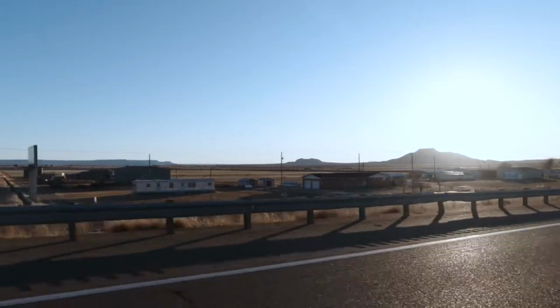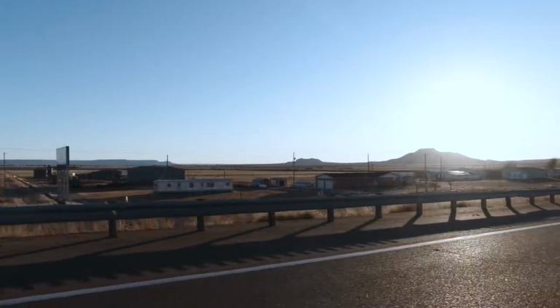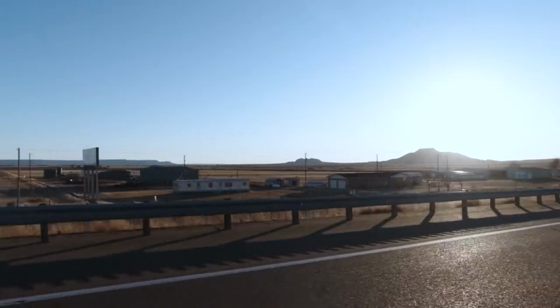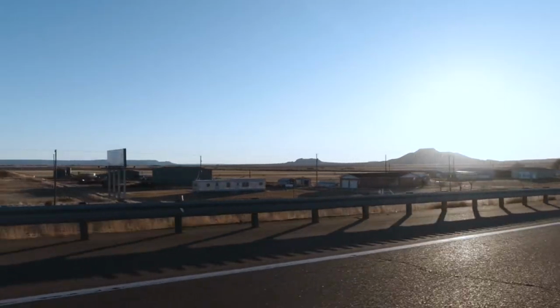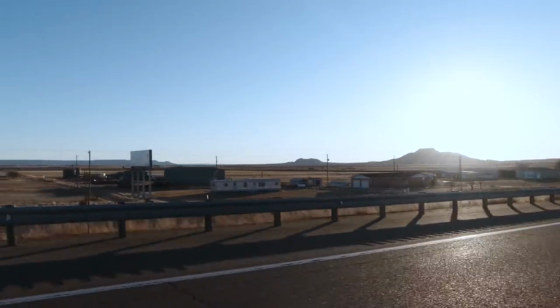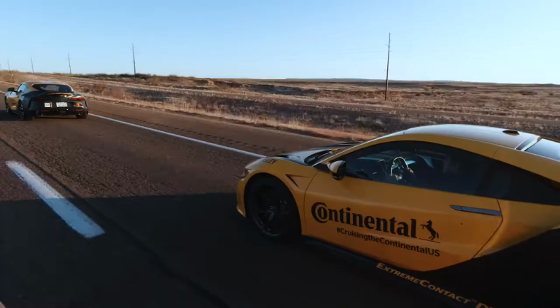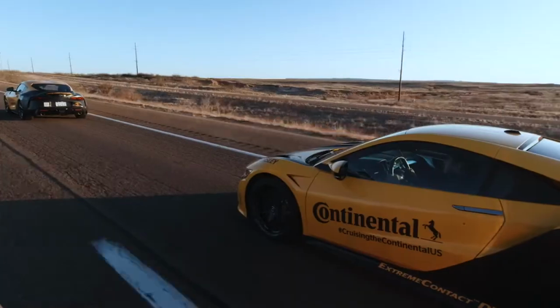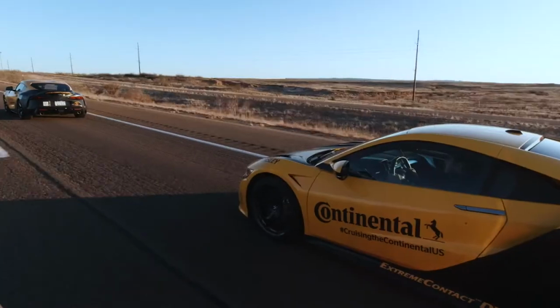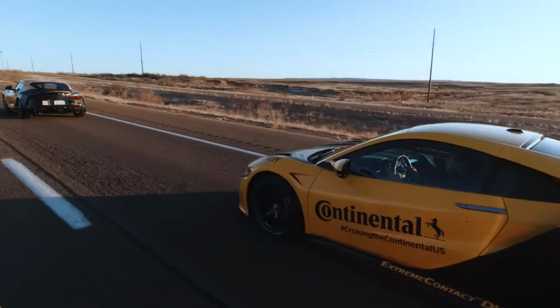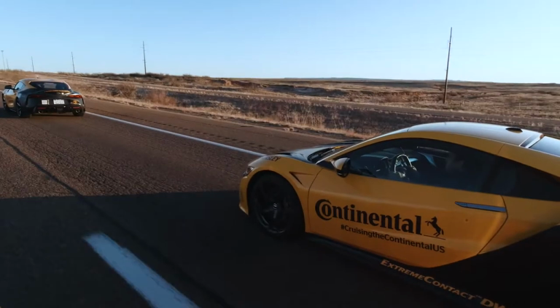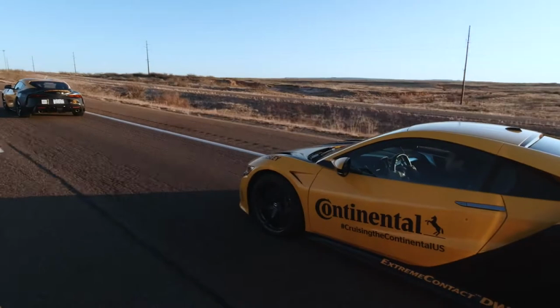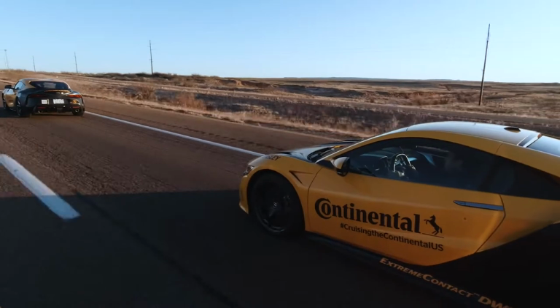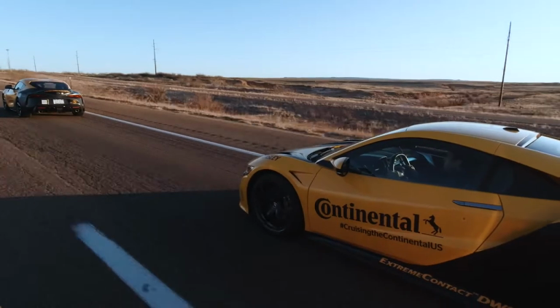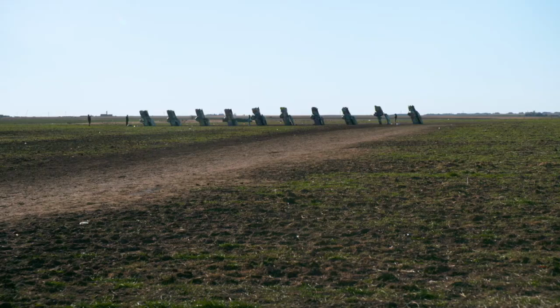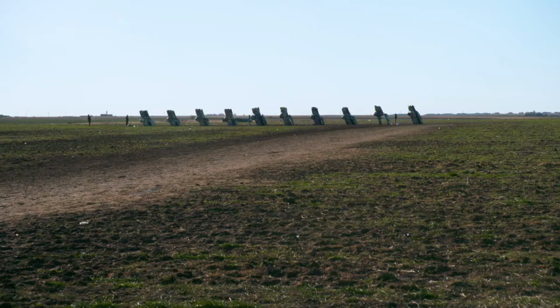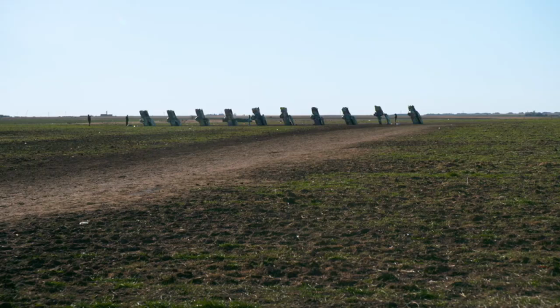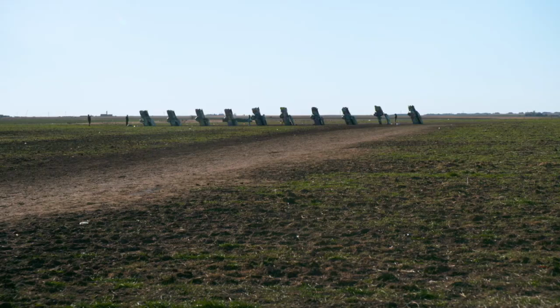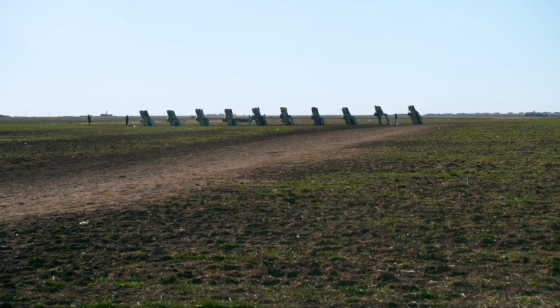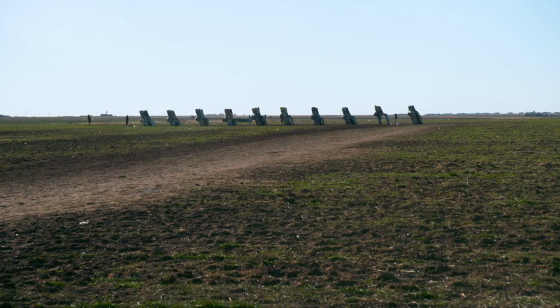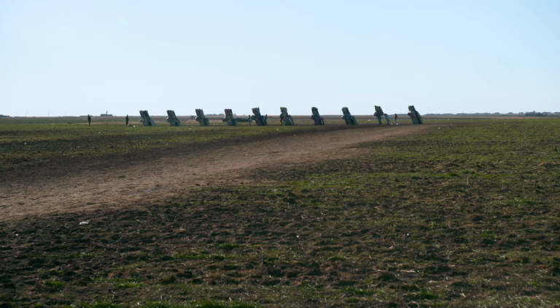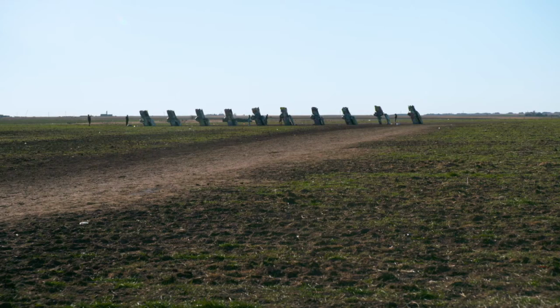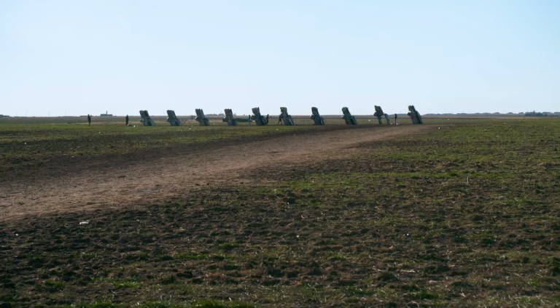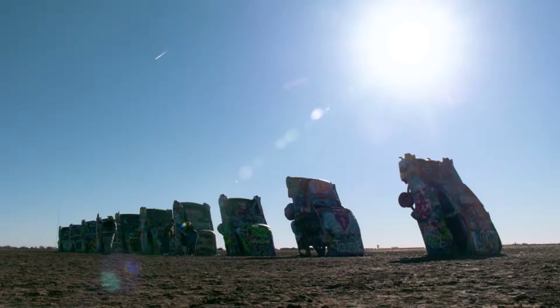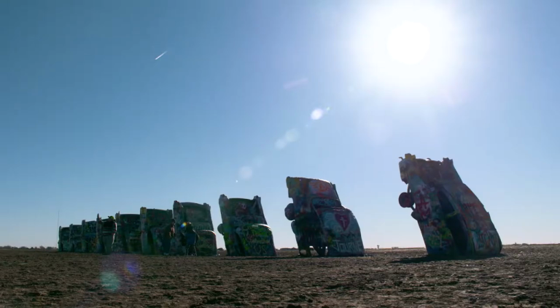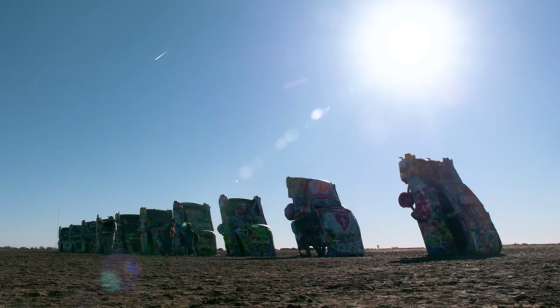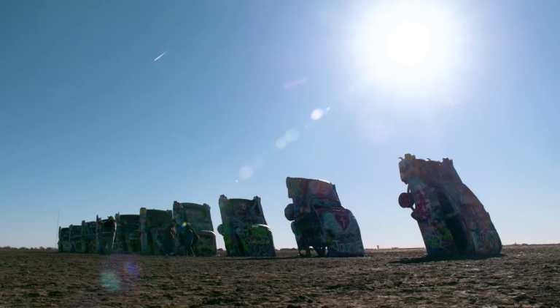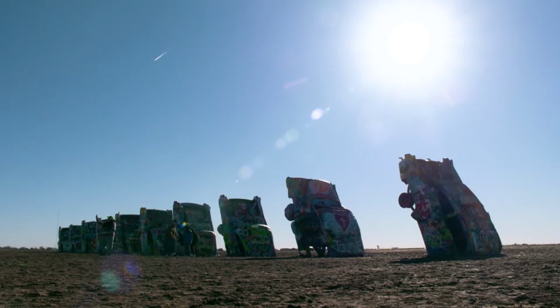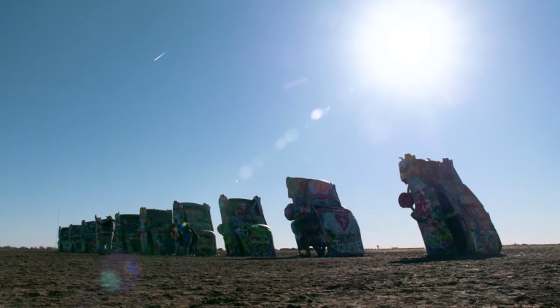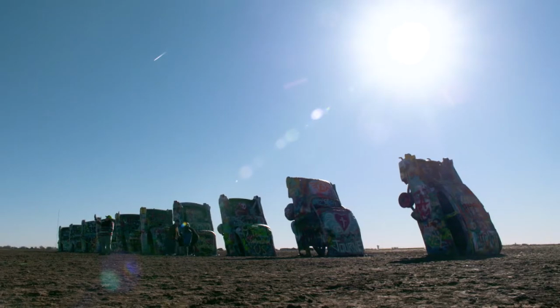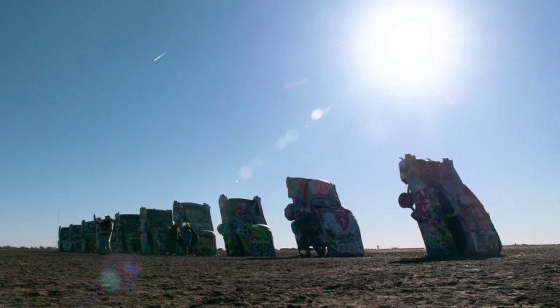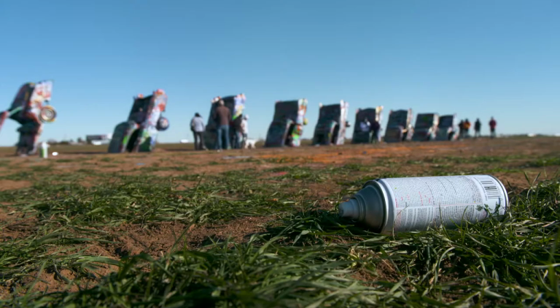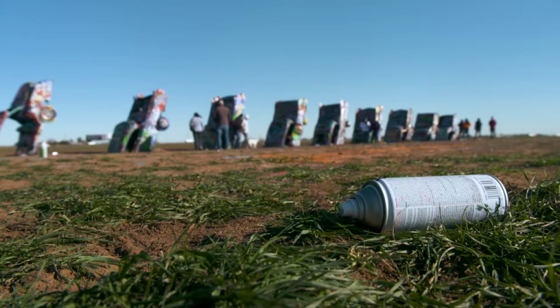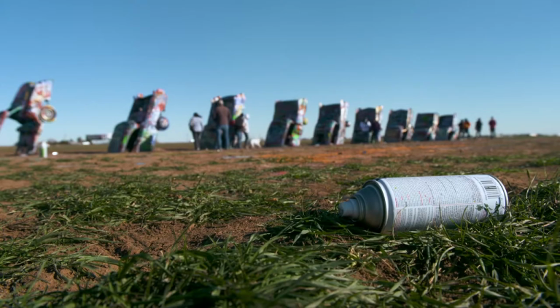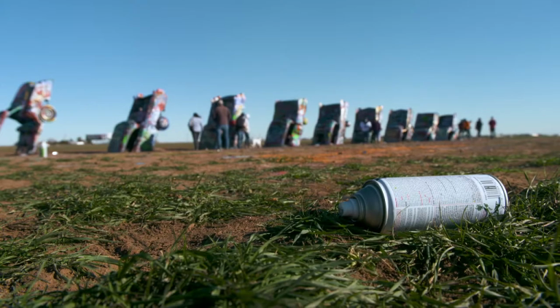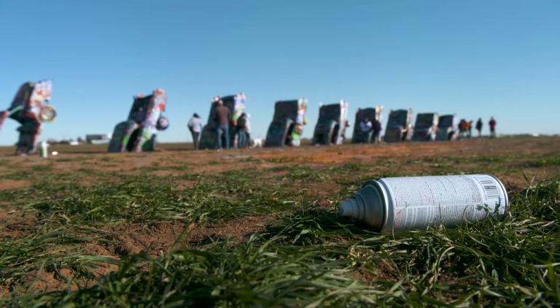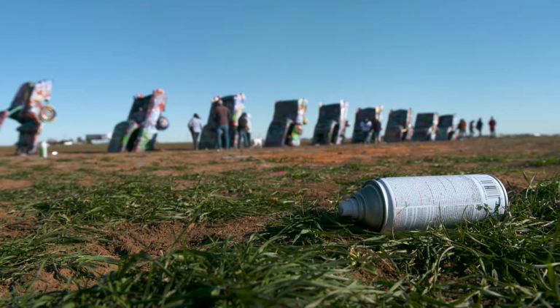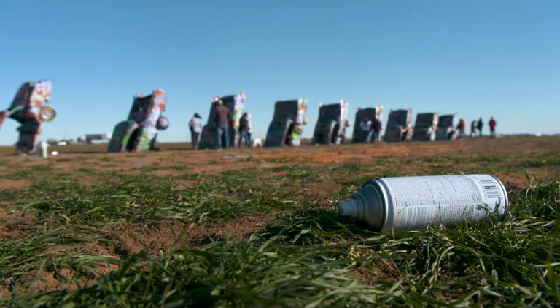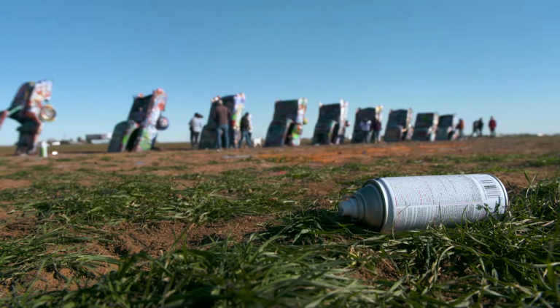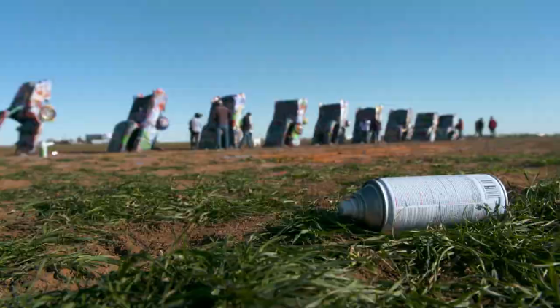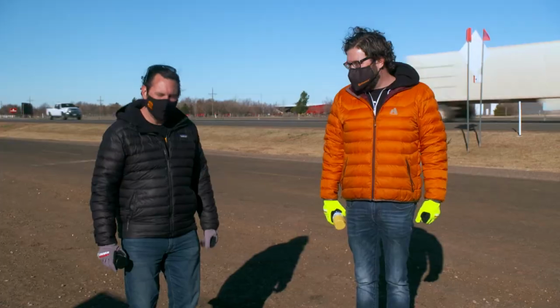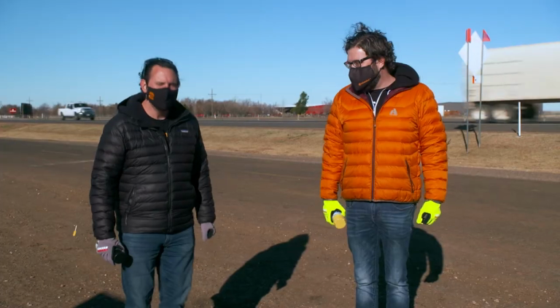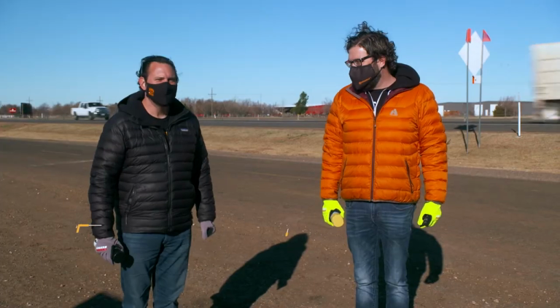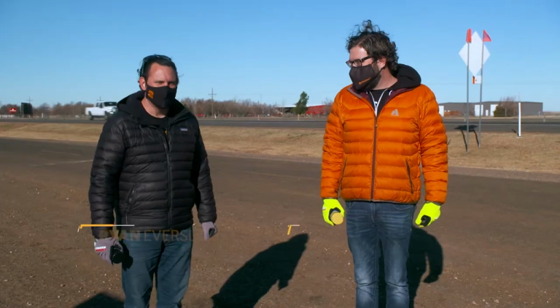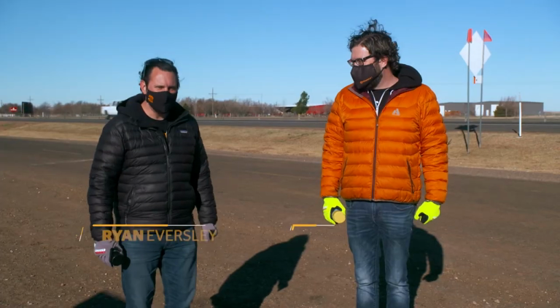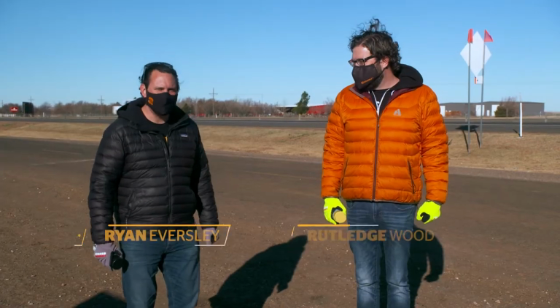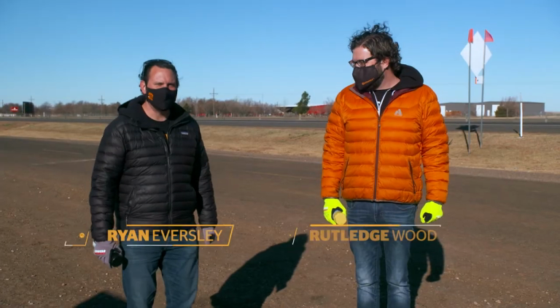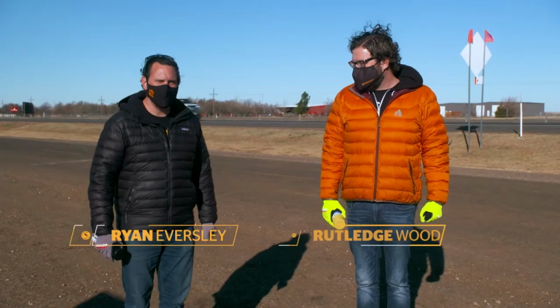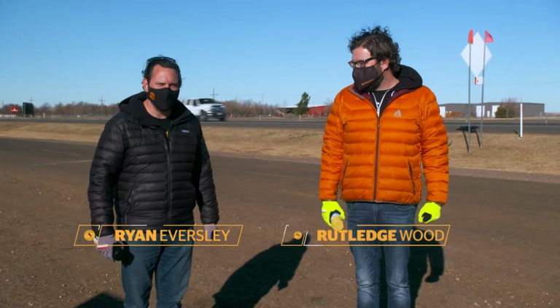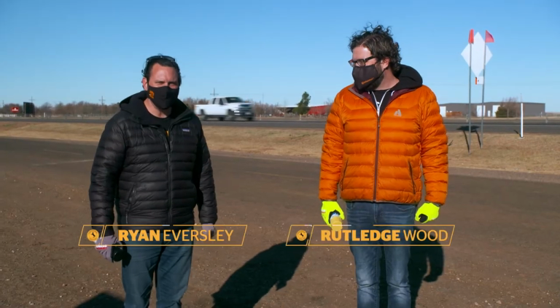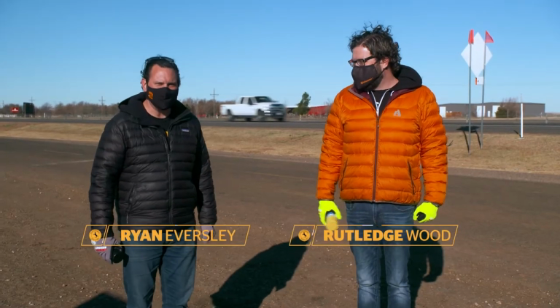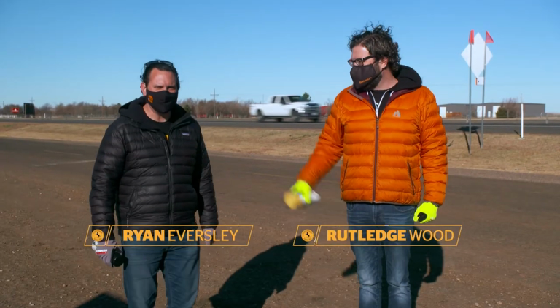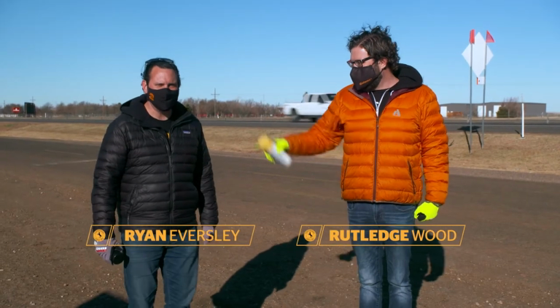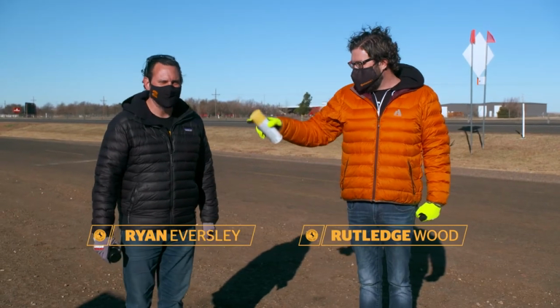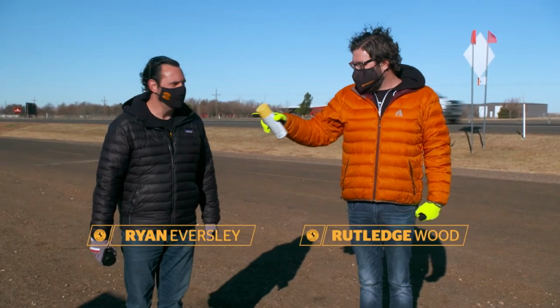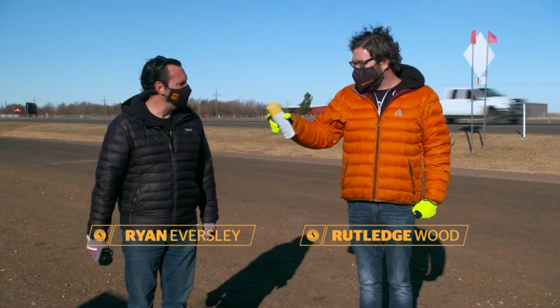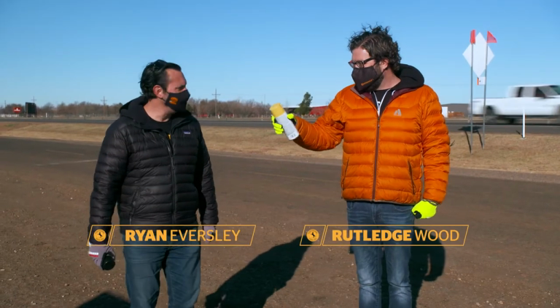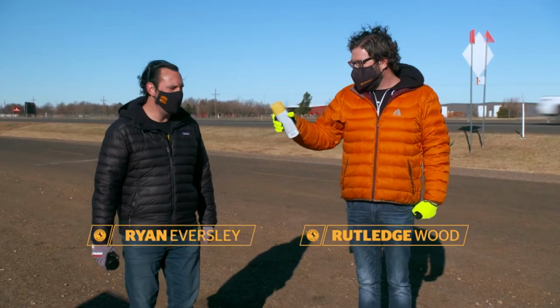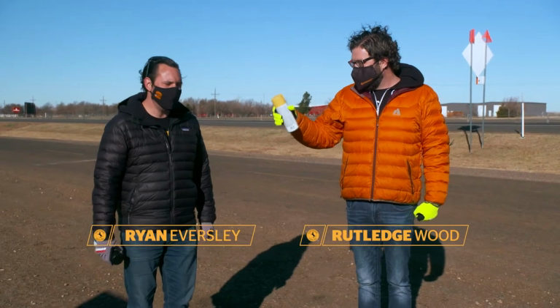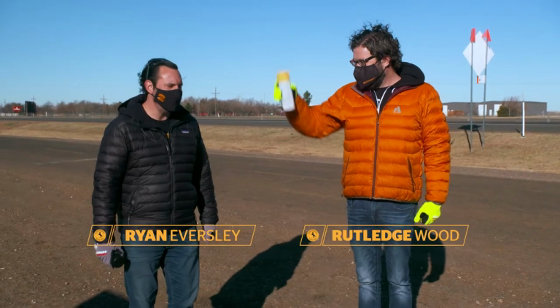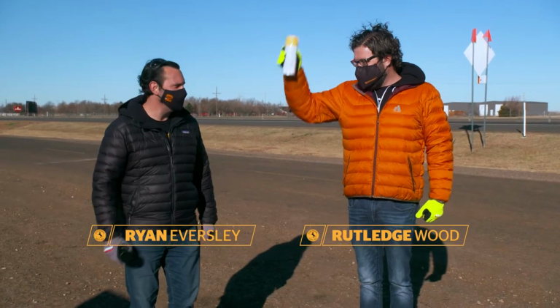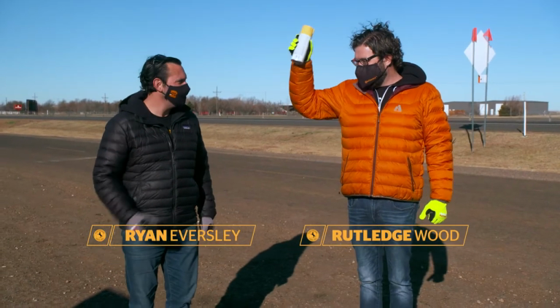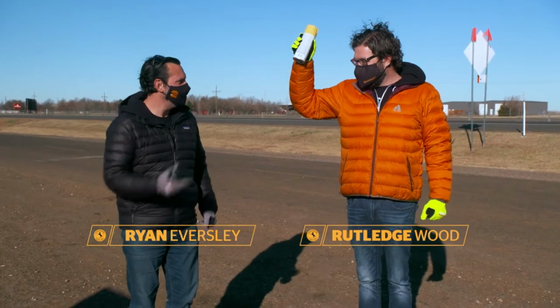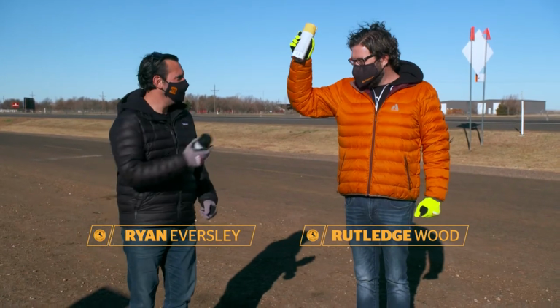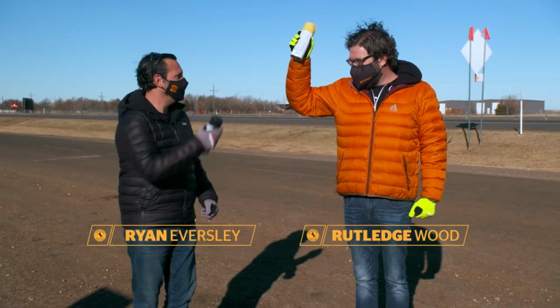You know what? We've been on the road so long, we just need to do some graffiti. Just let it all out with some spray paint. Let's do this. You ready? I'm ready. Hands up.